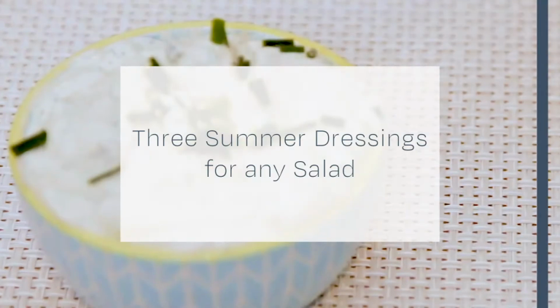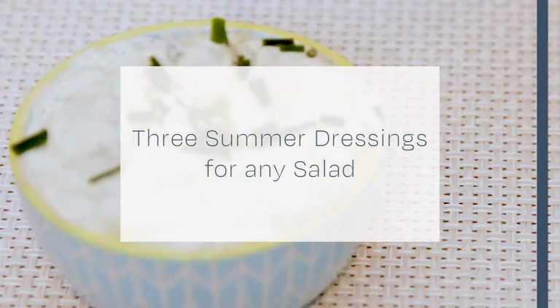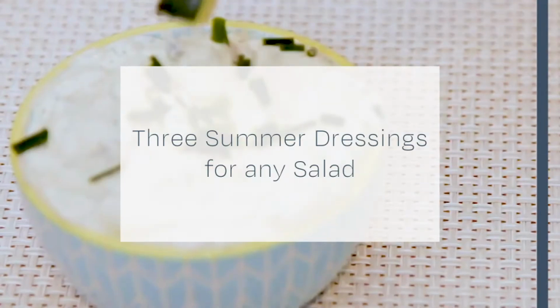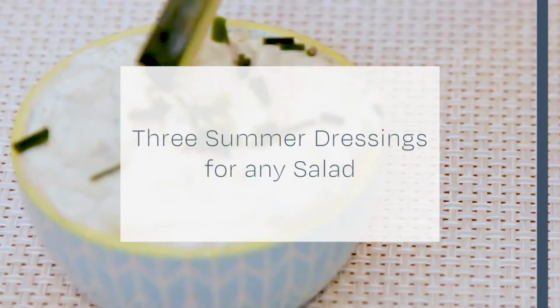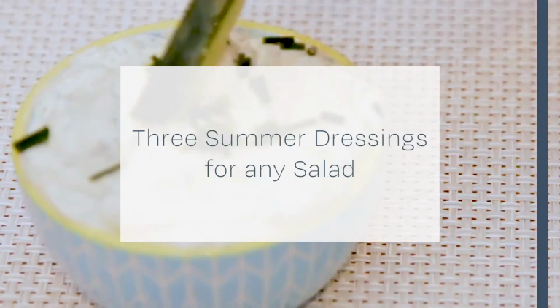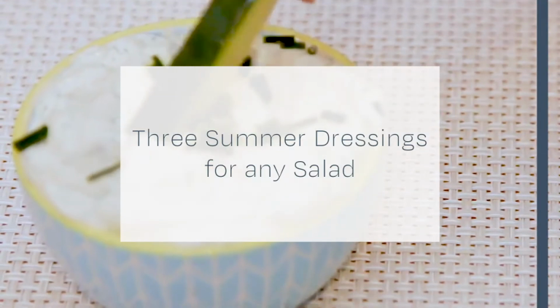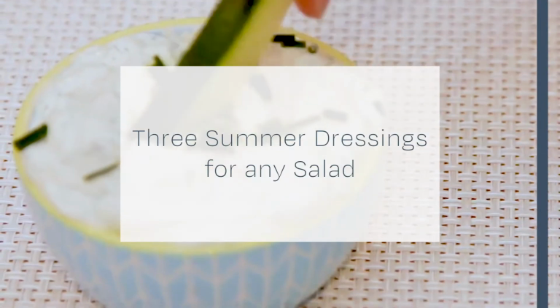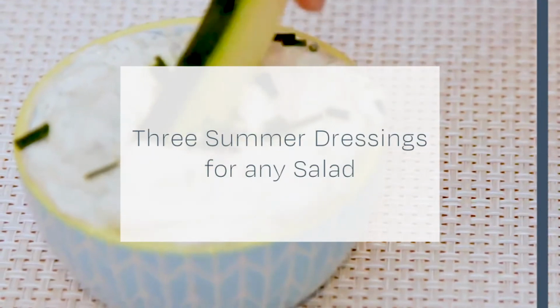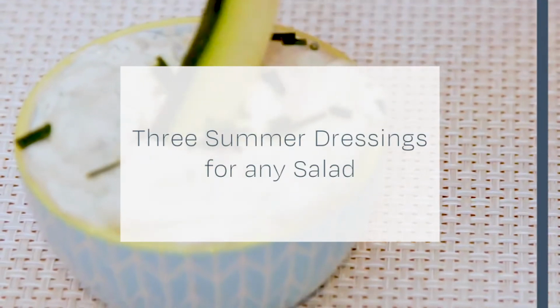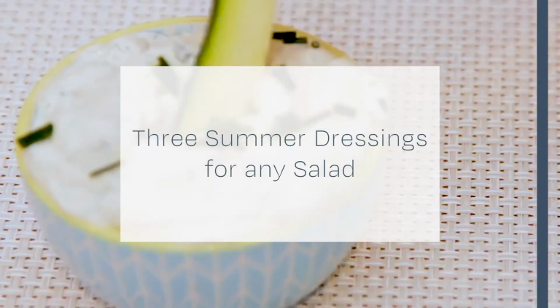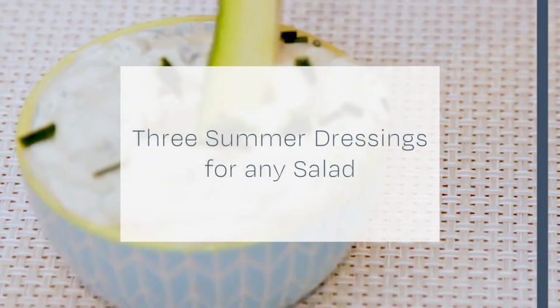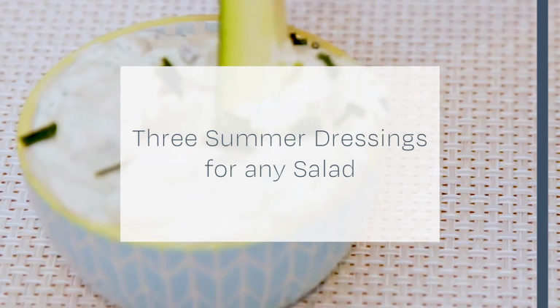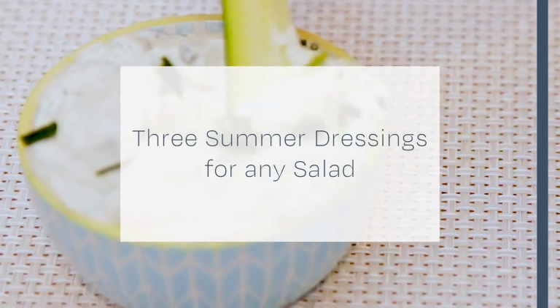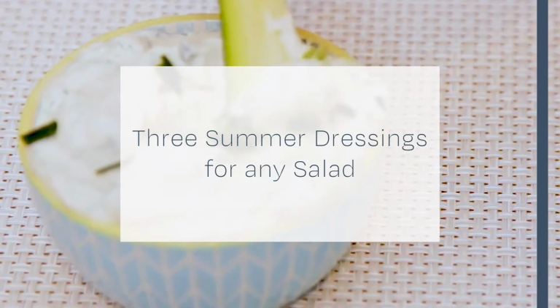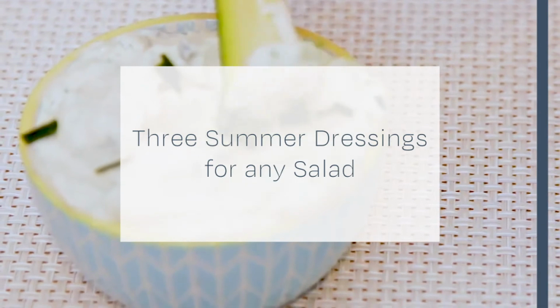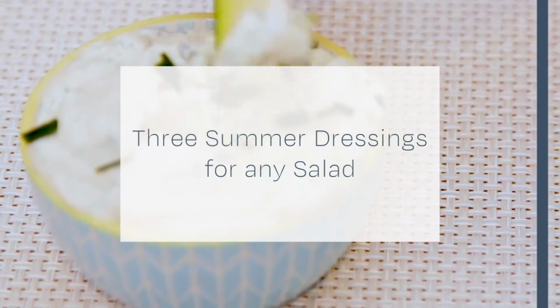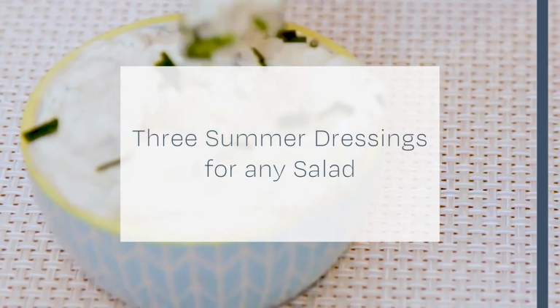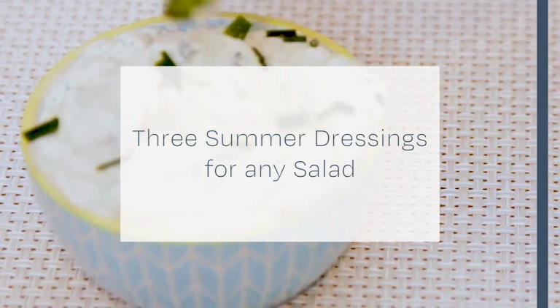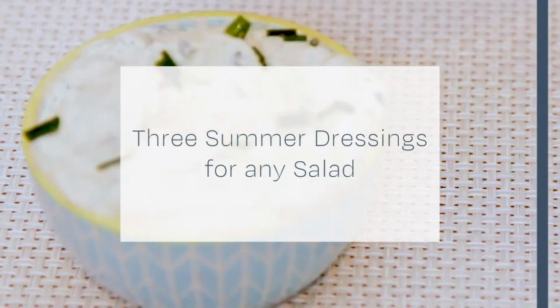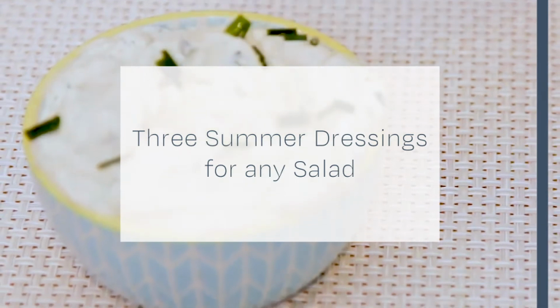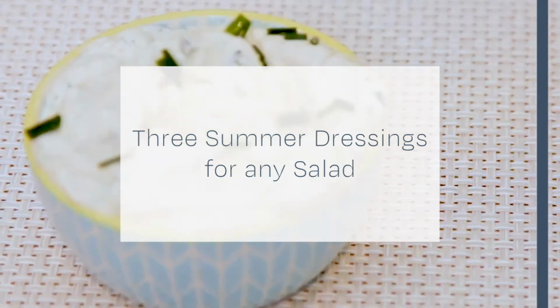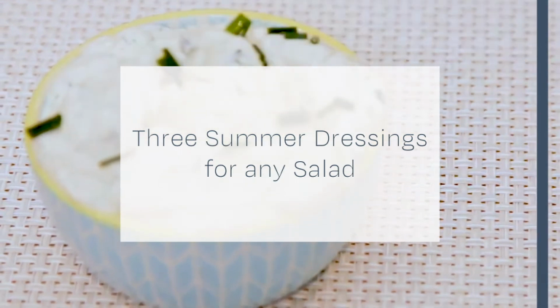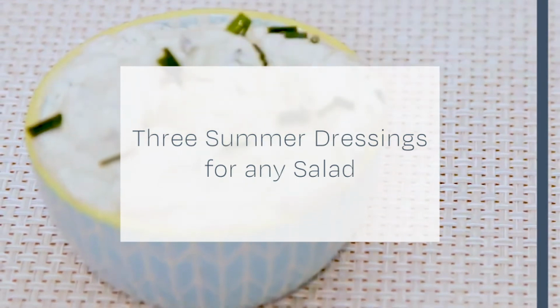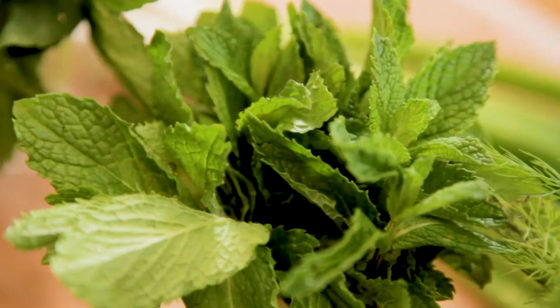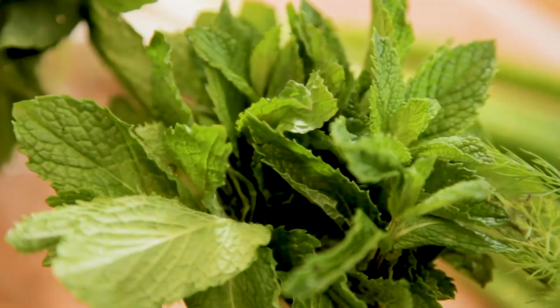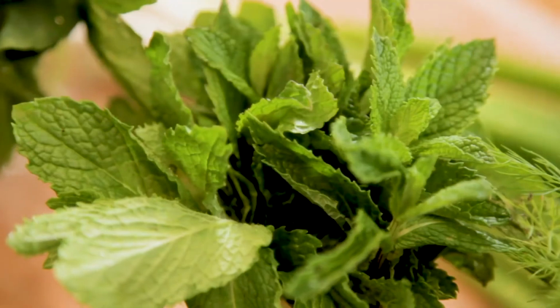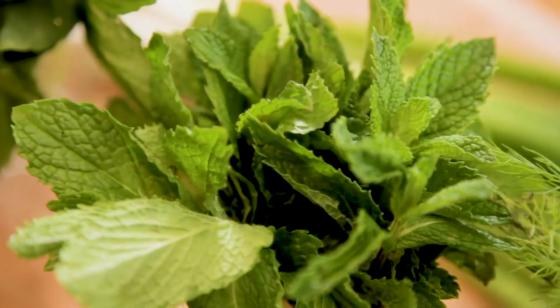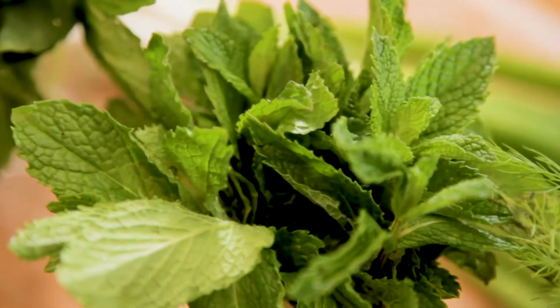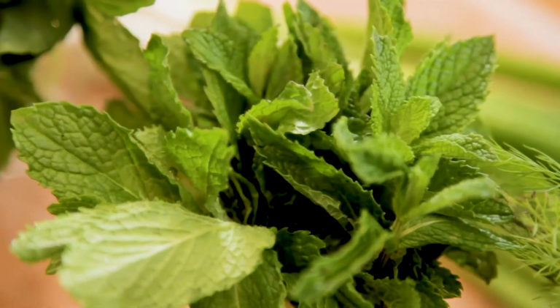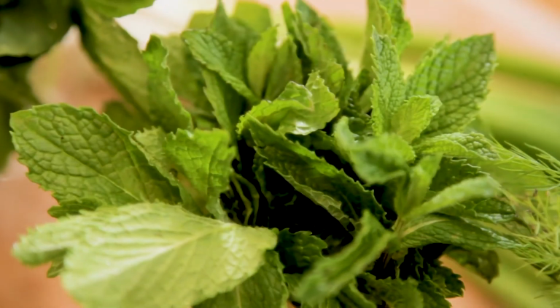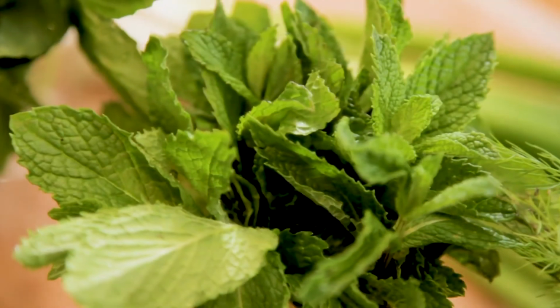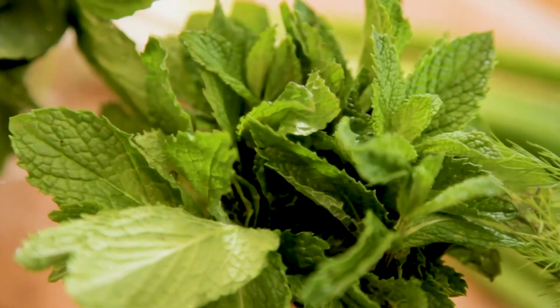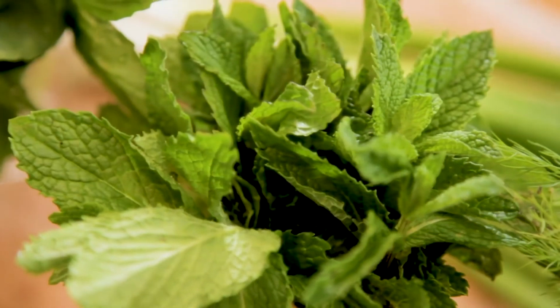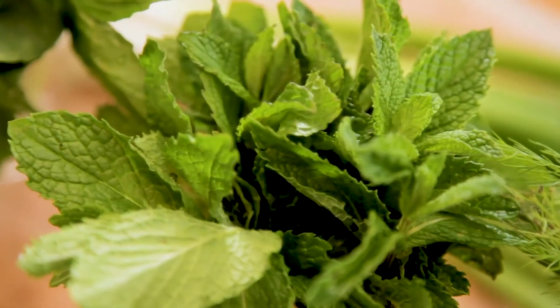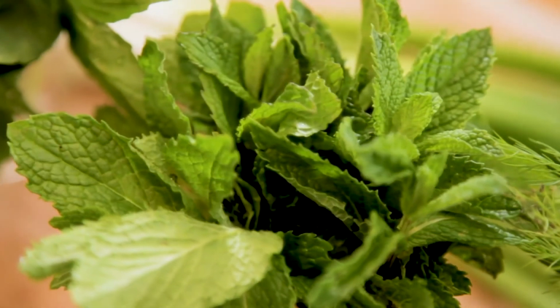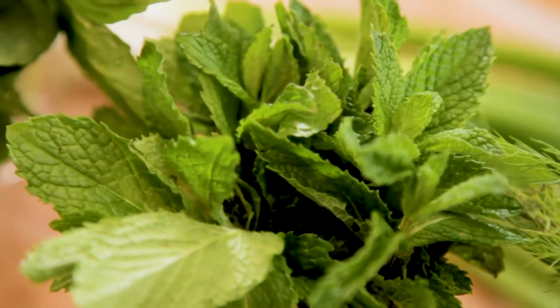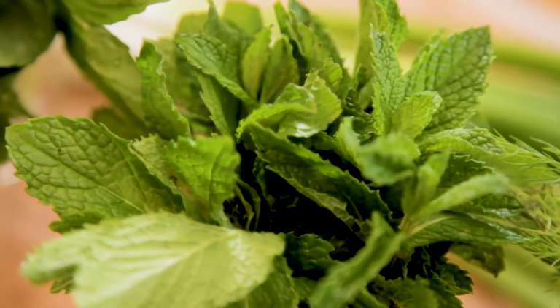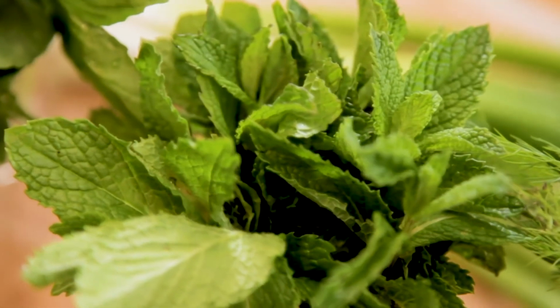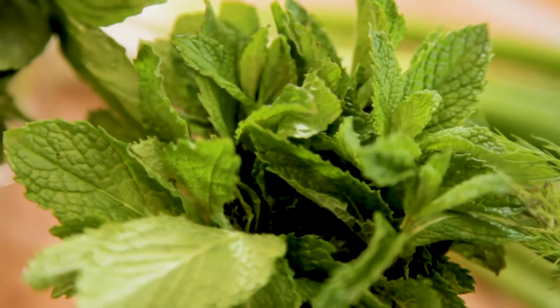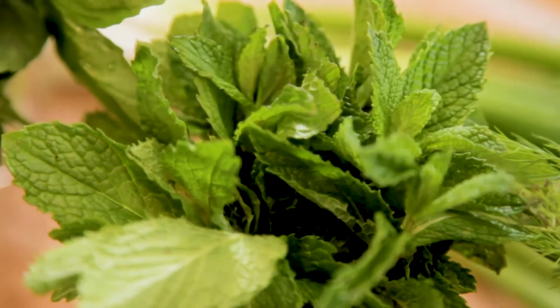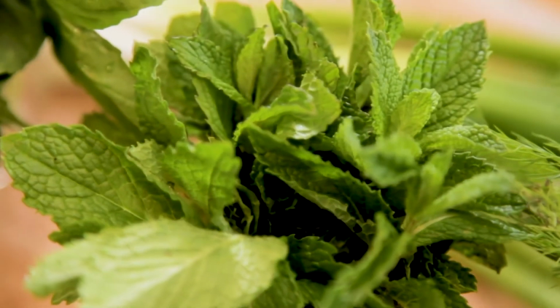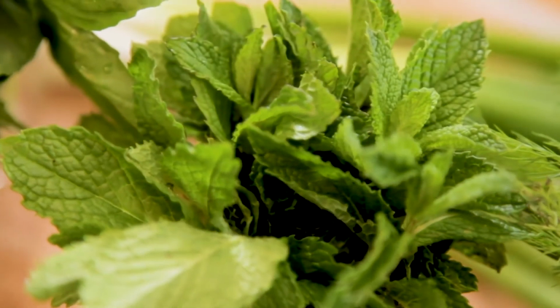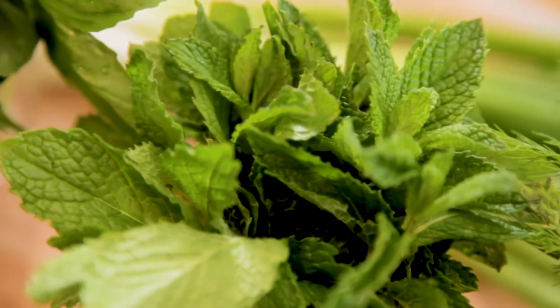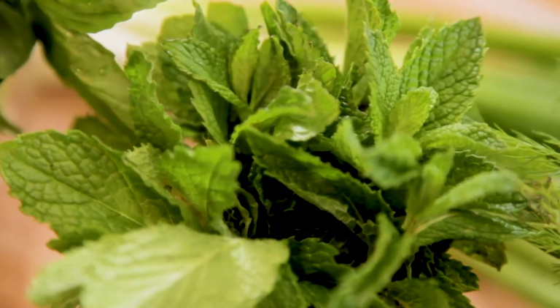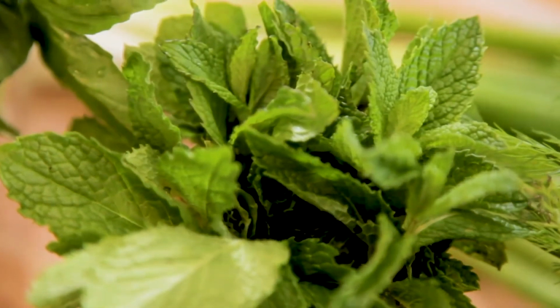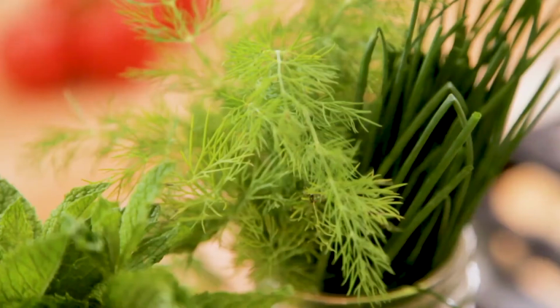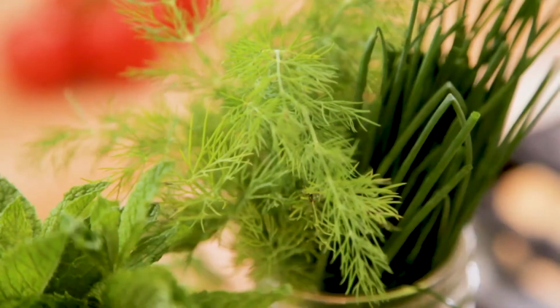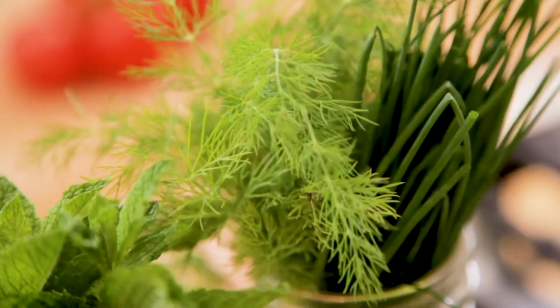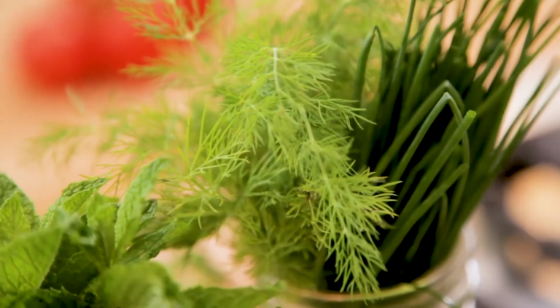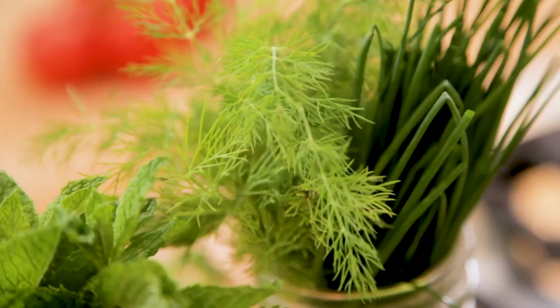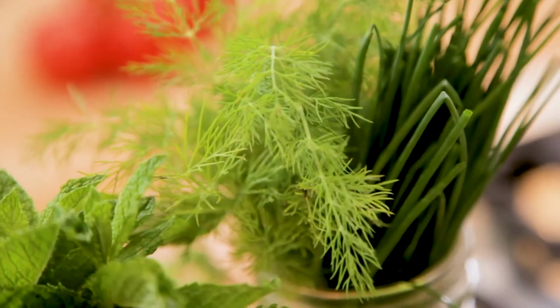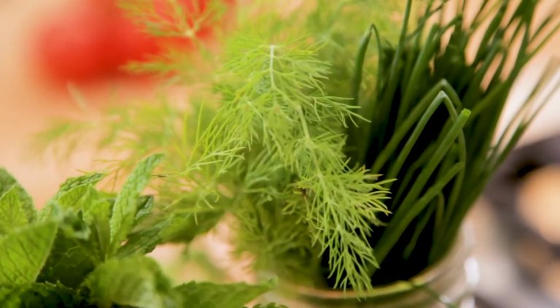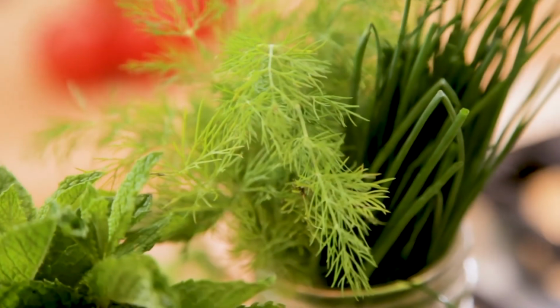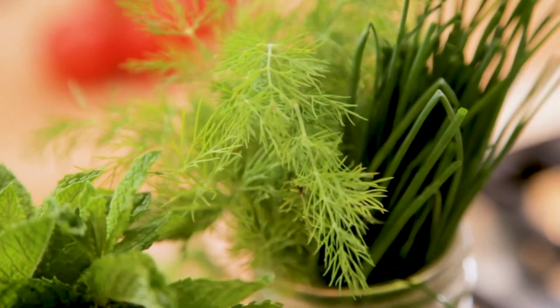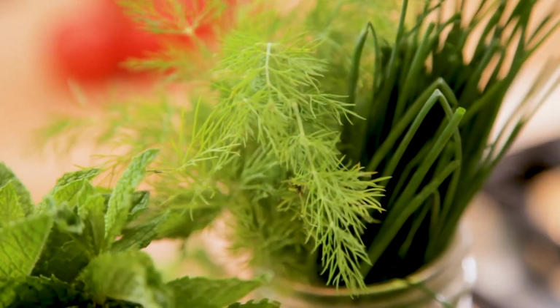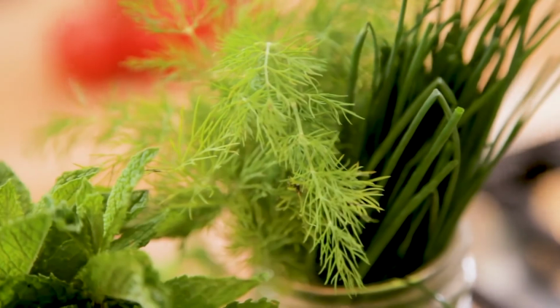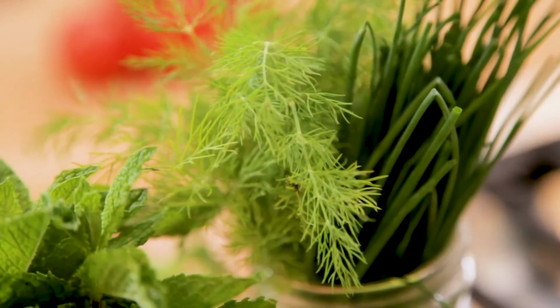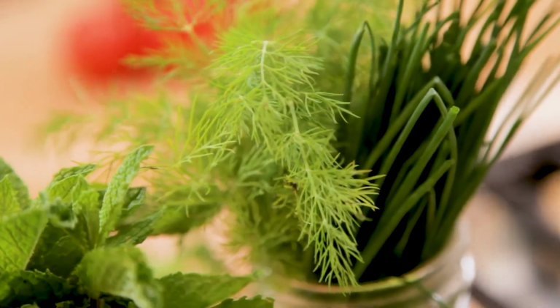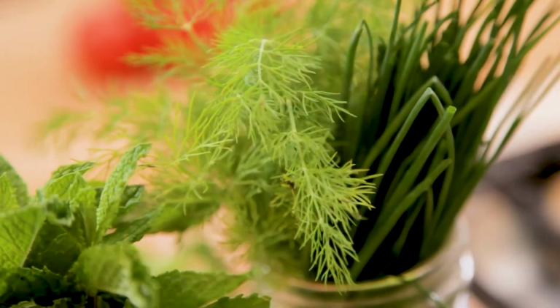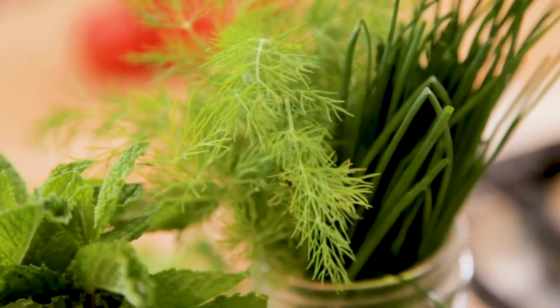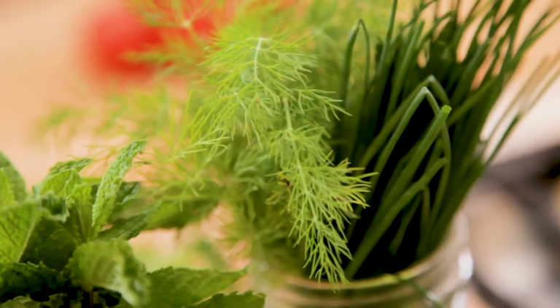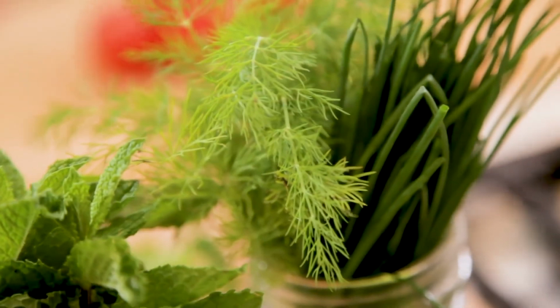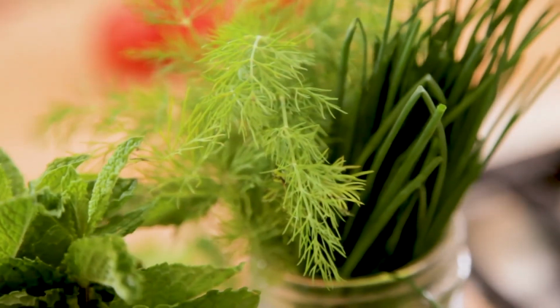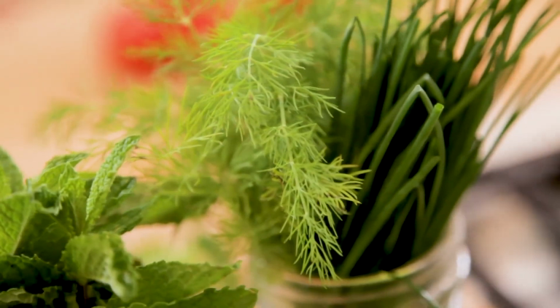Classic Ranch, Green Goddess, and Lemony Vinaigrette are more vibrant with fresh herbs. It's easy to eat your greens when you add a dollop.